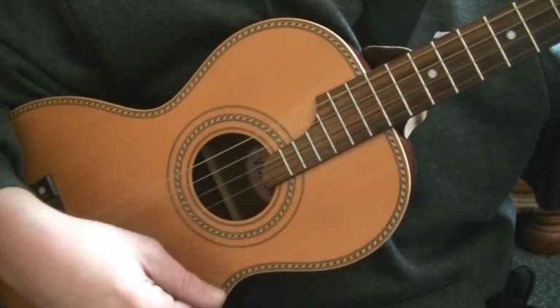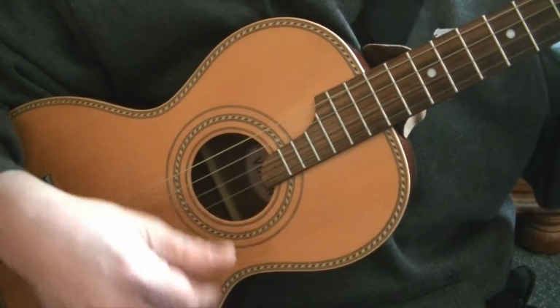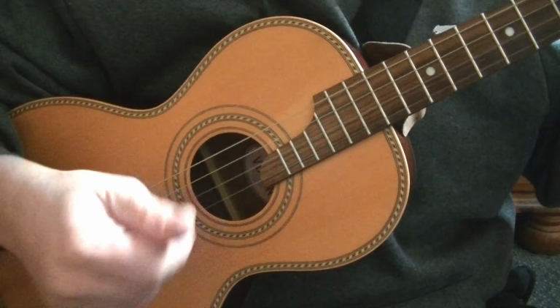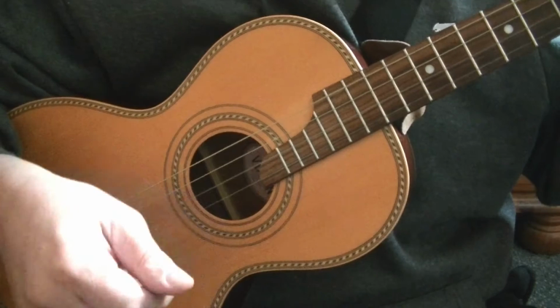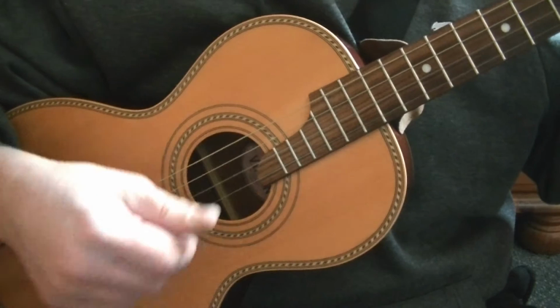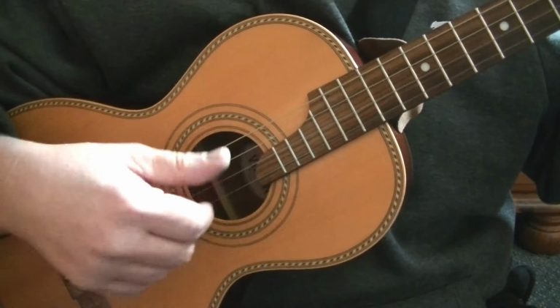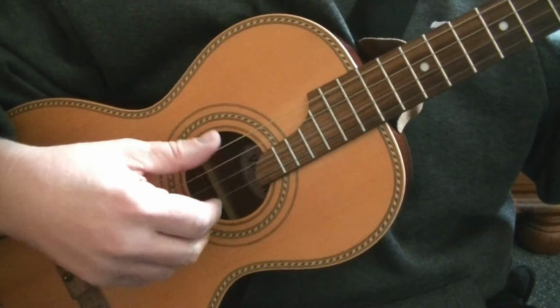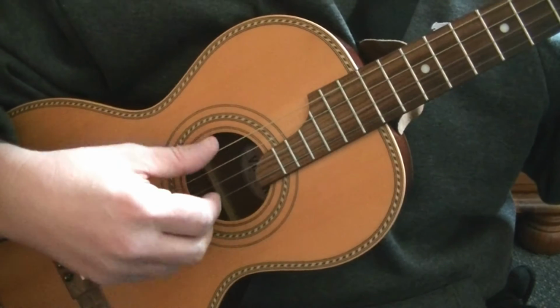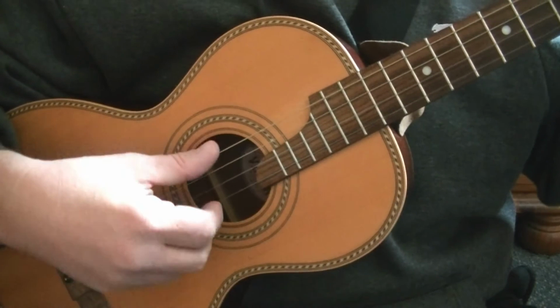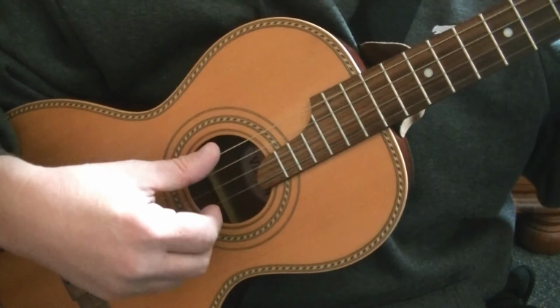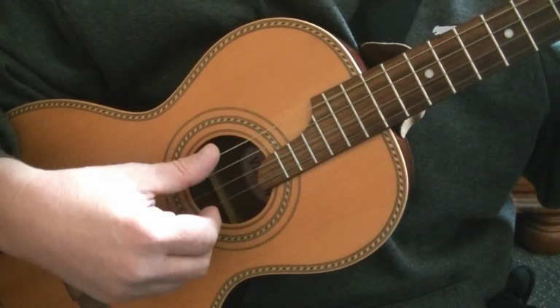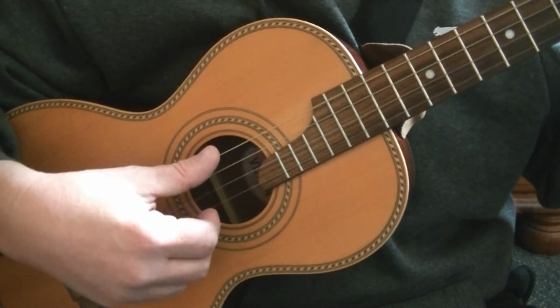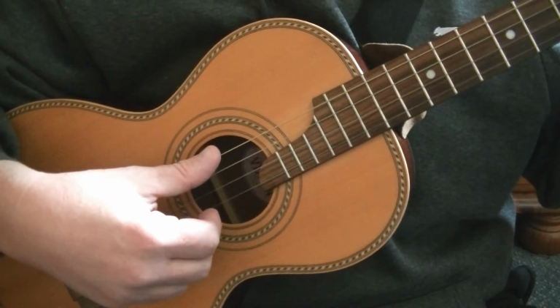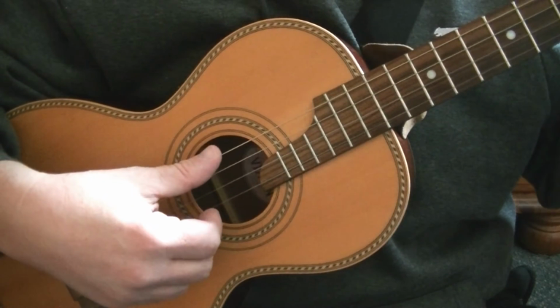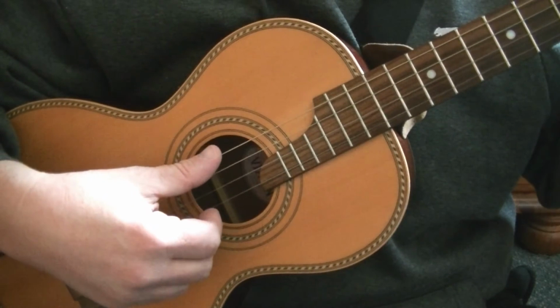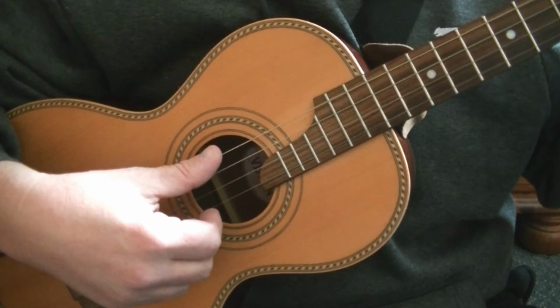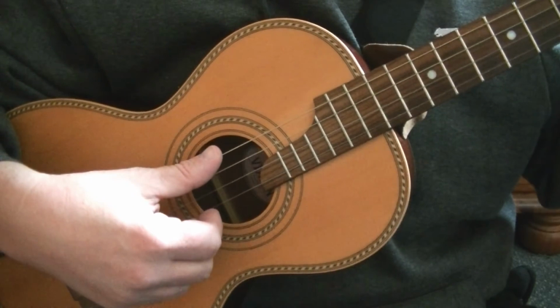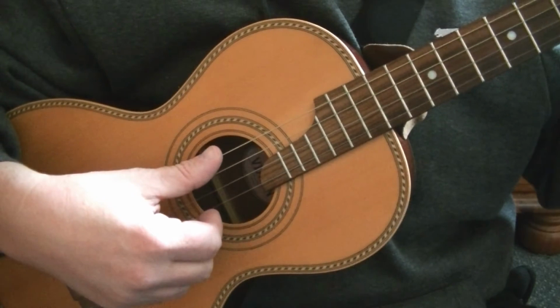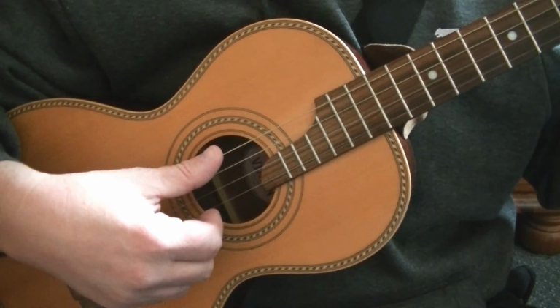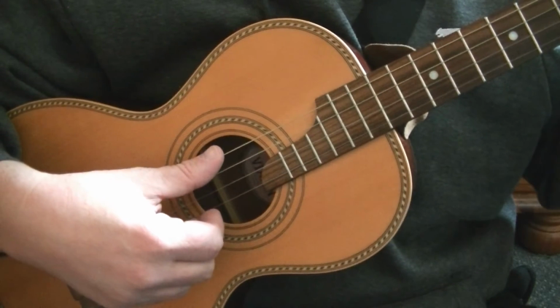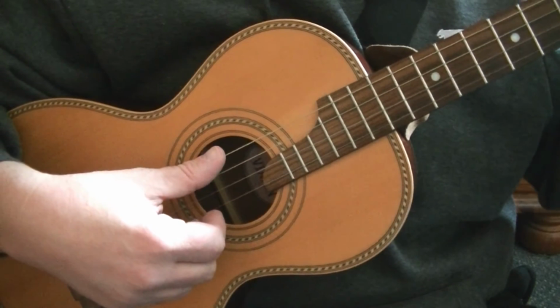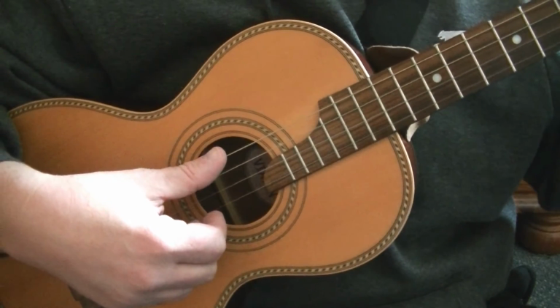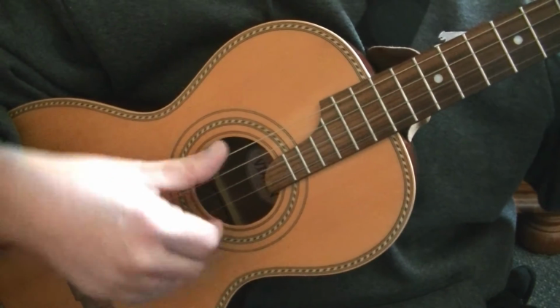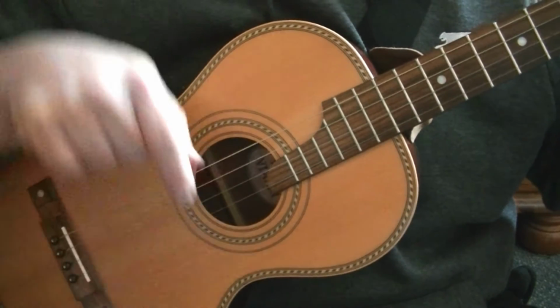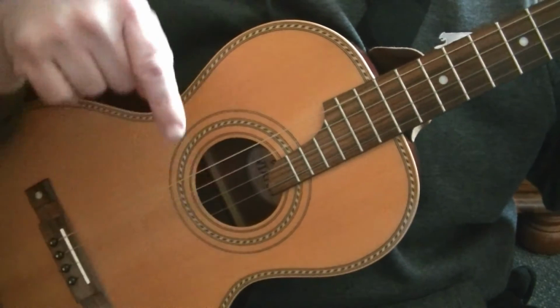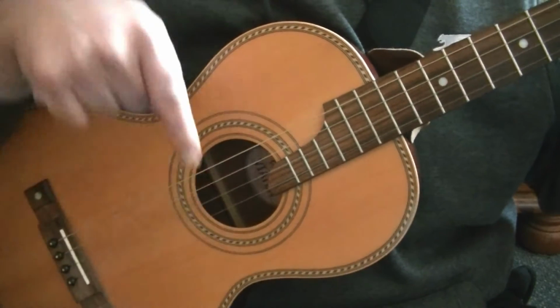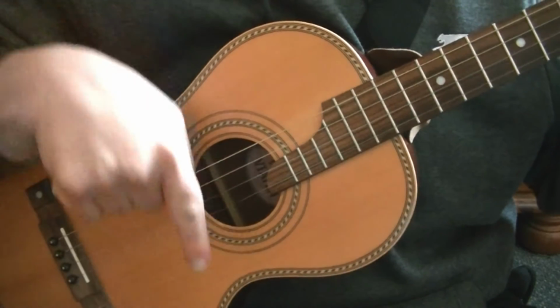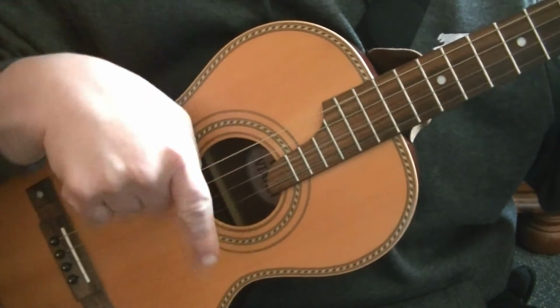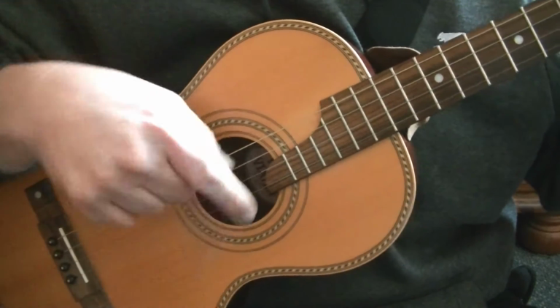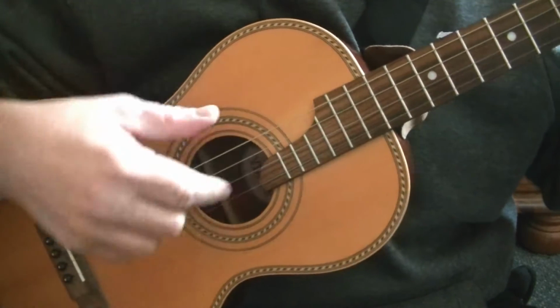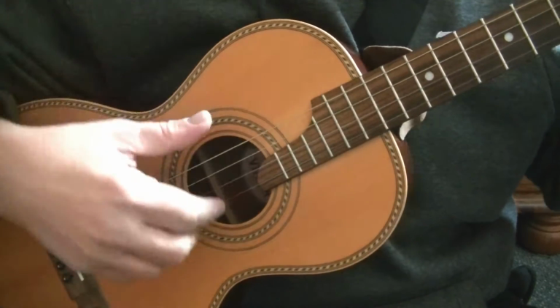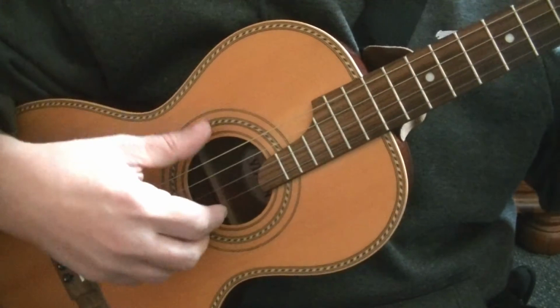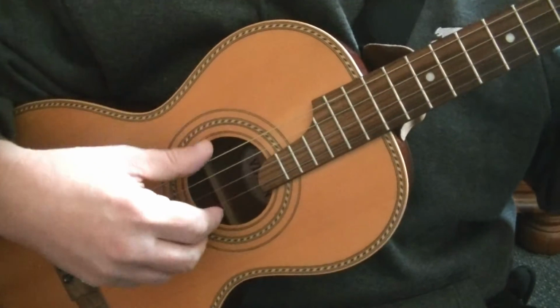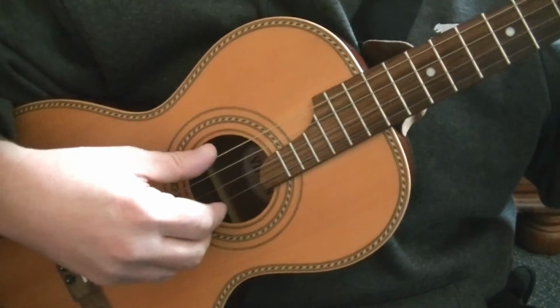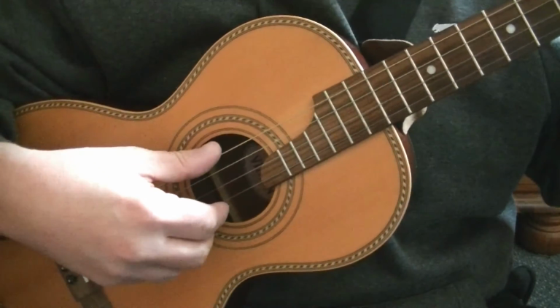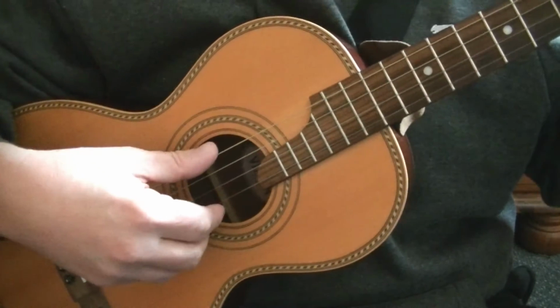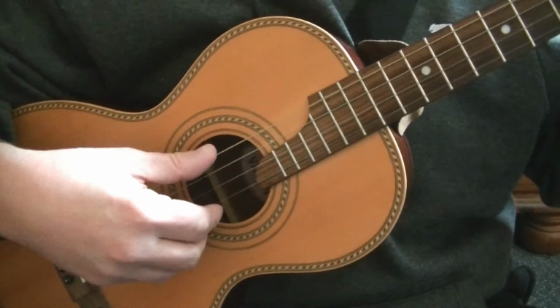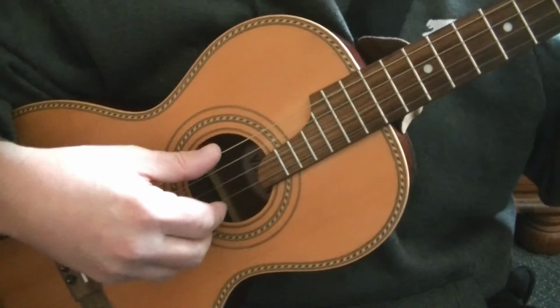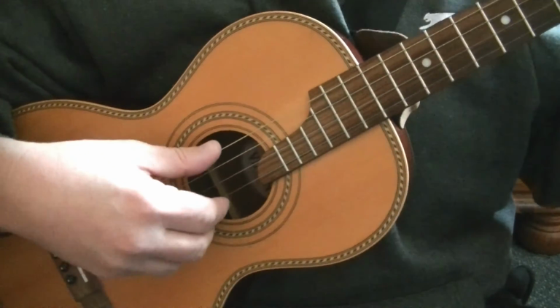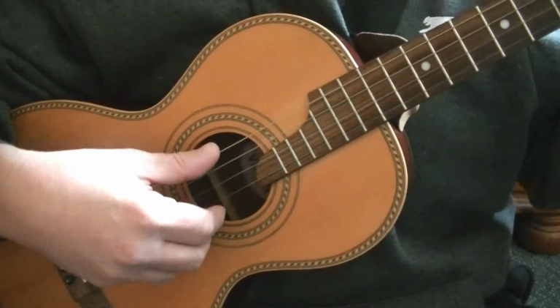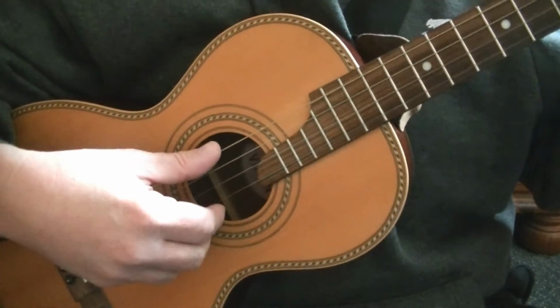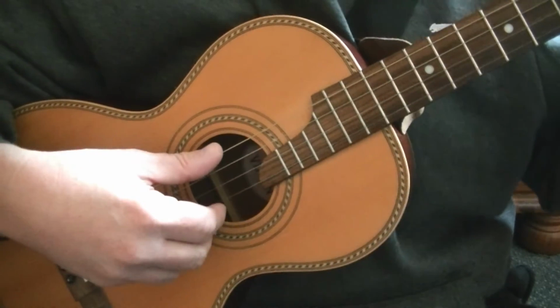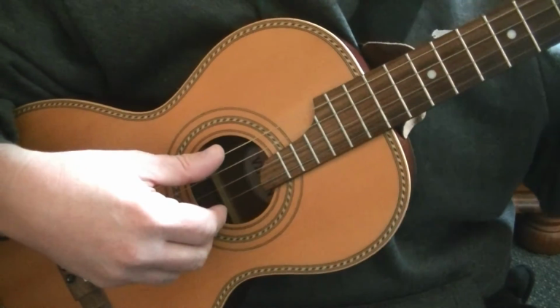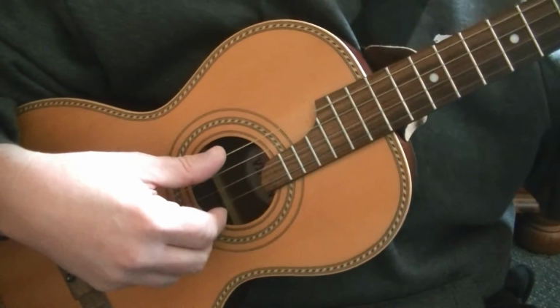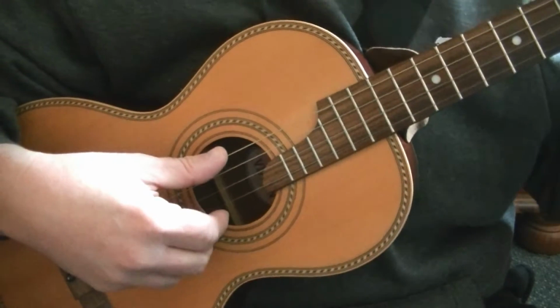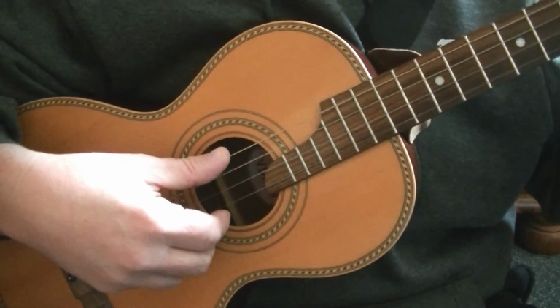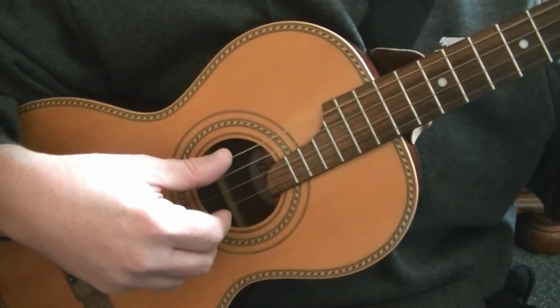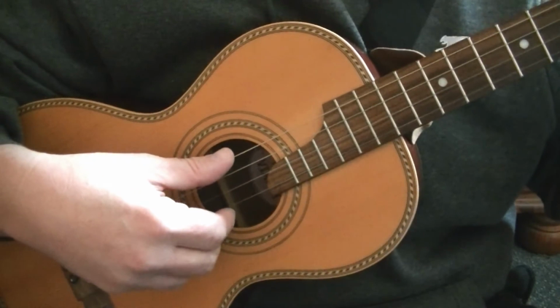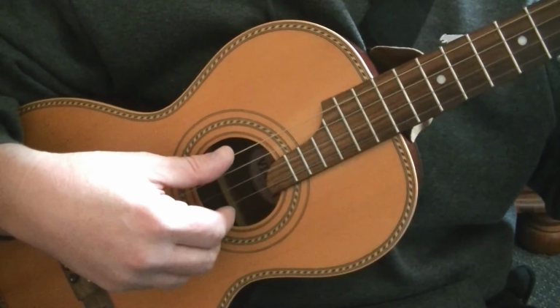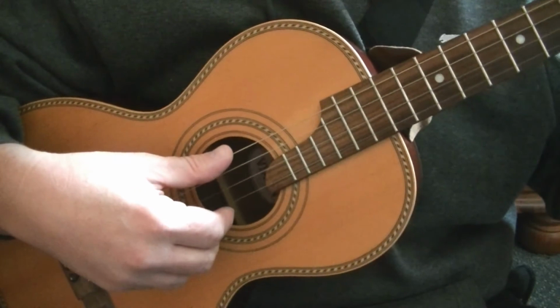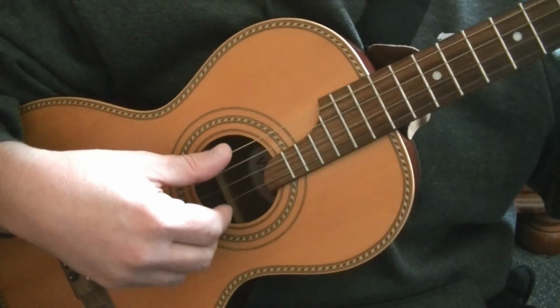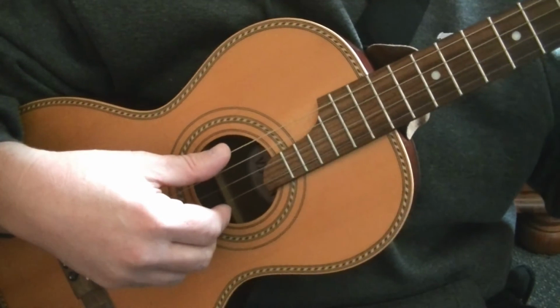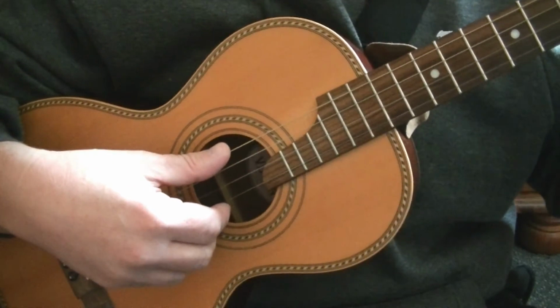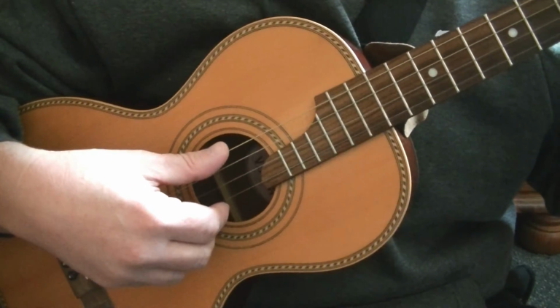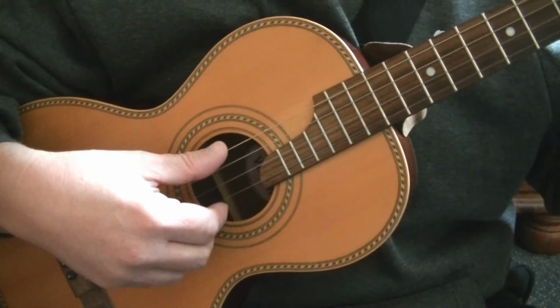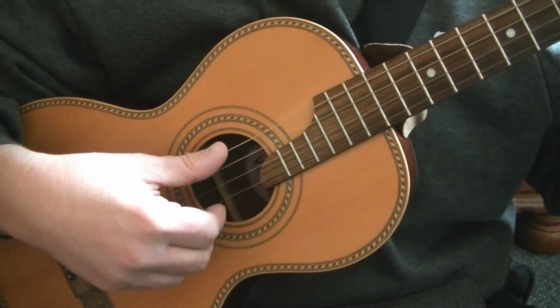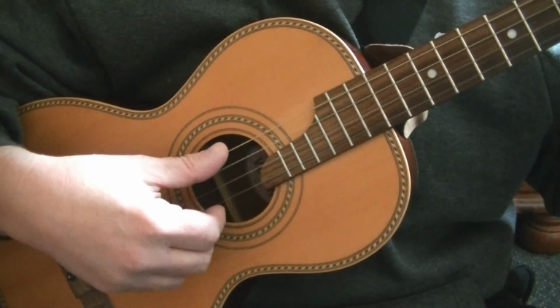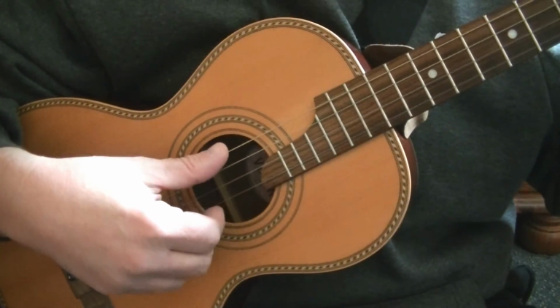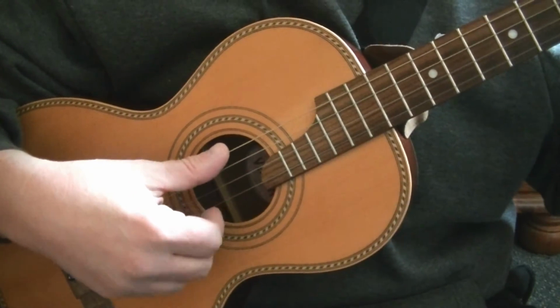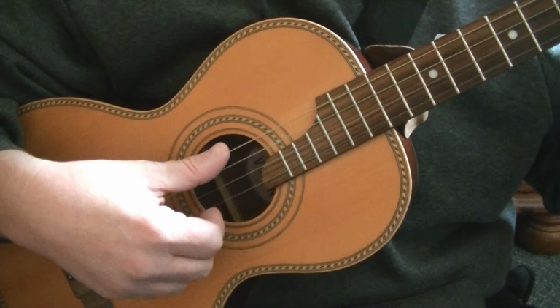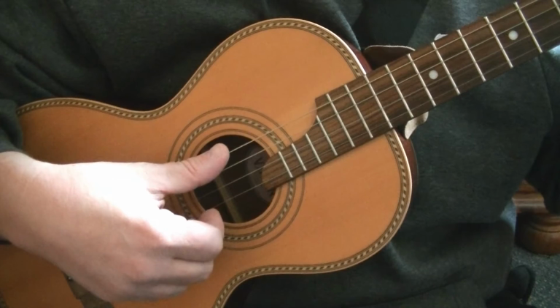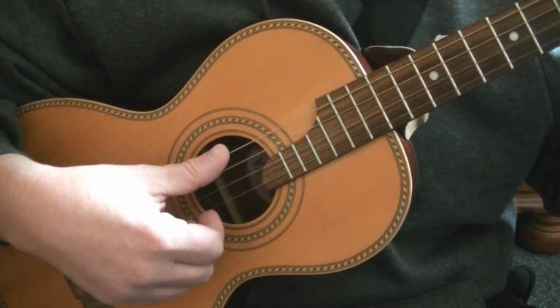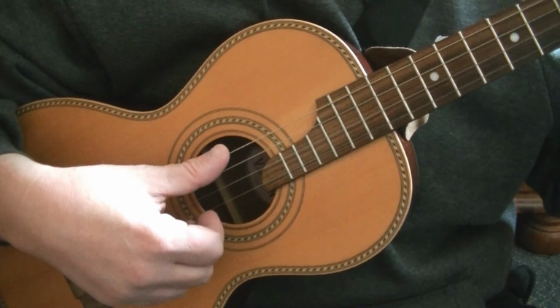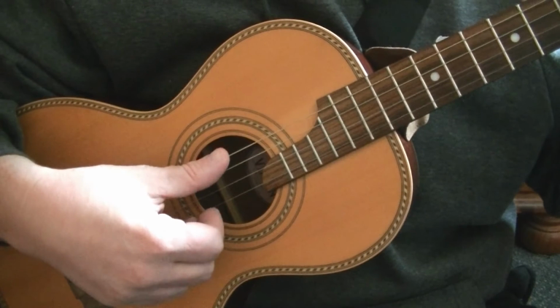You will notice if you play two strings that are next to each other going down, they sound like the first two notes of a popular science fiction film.